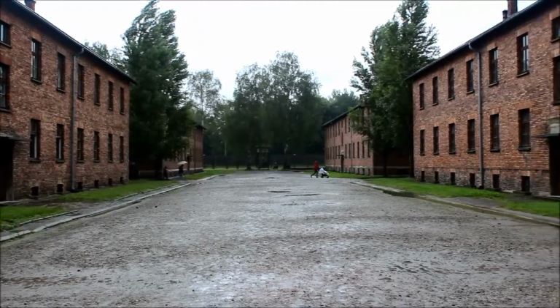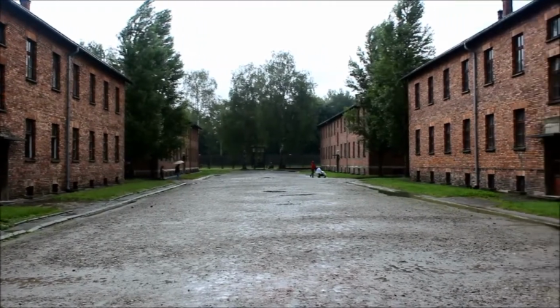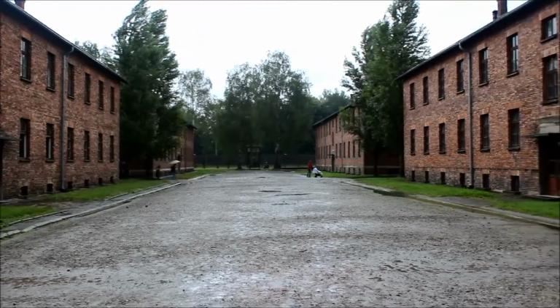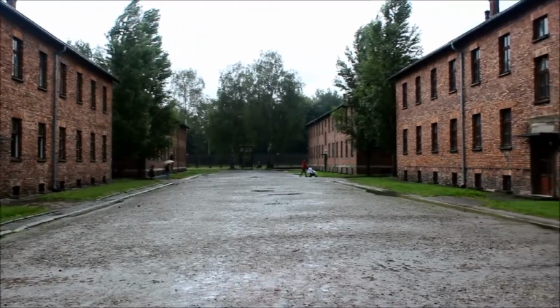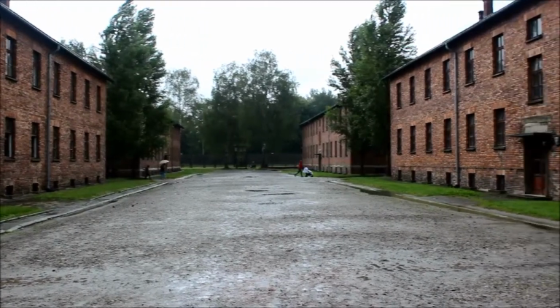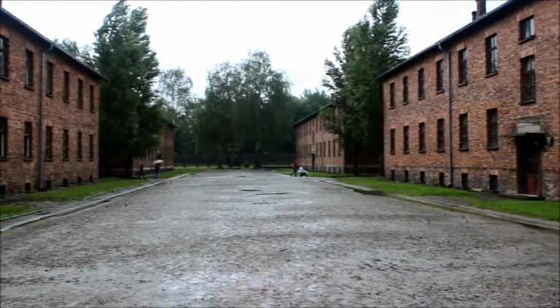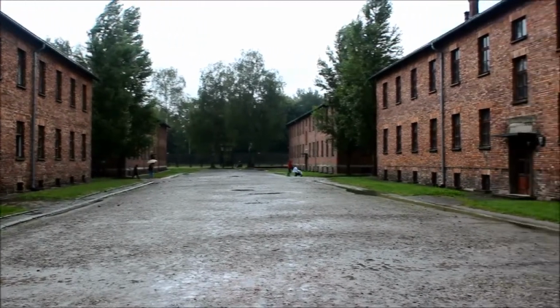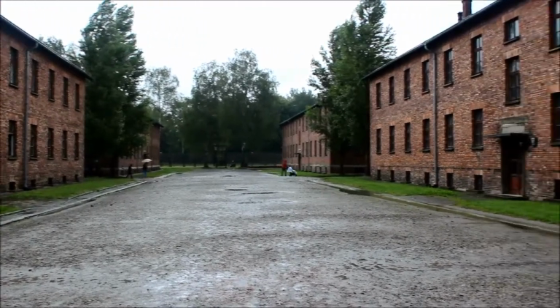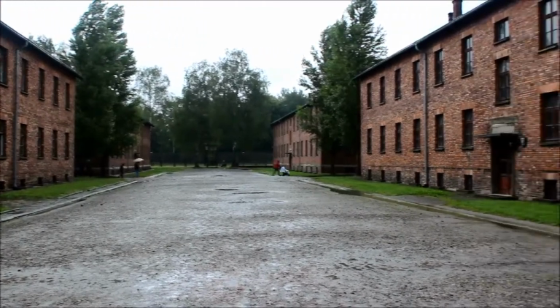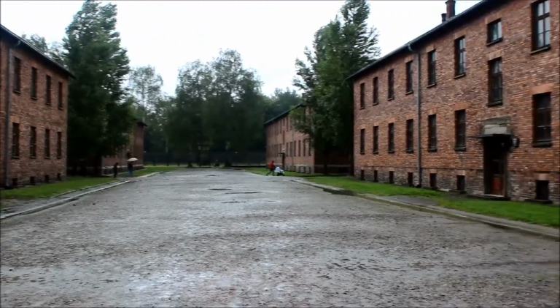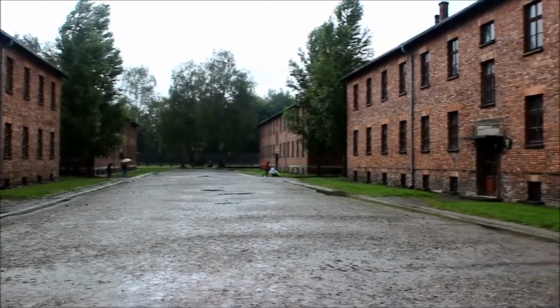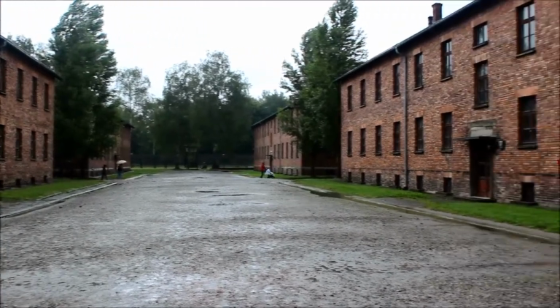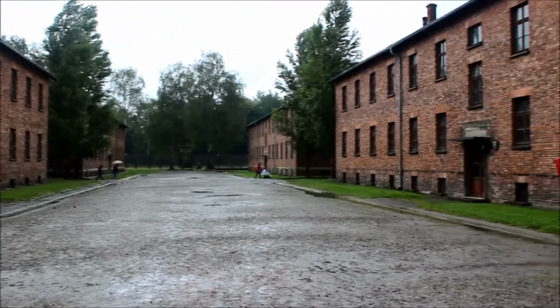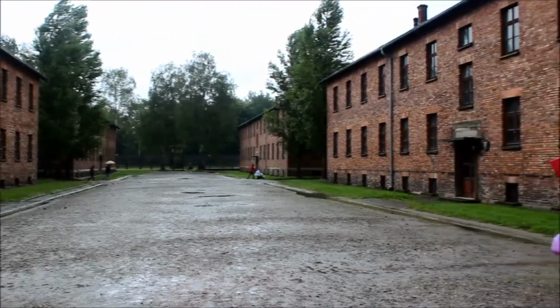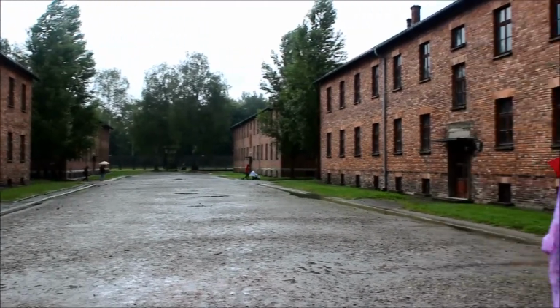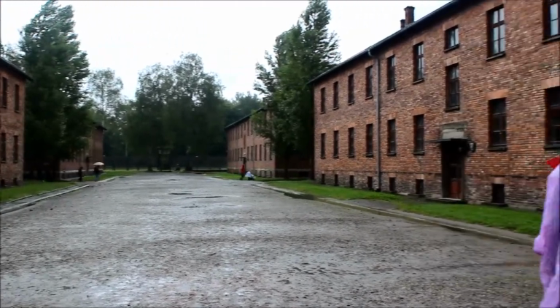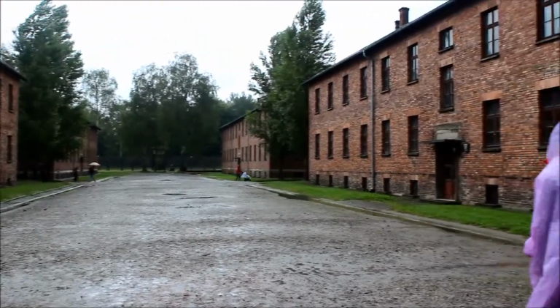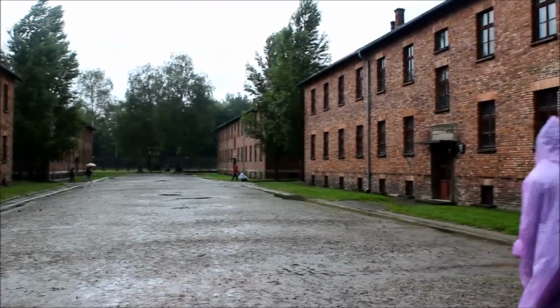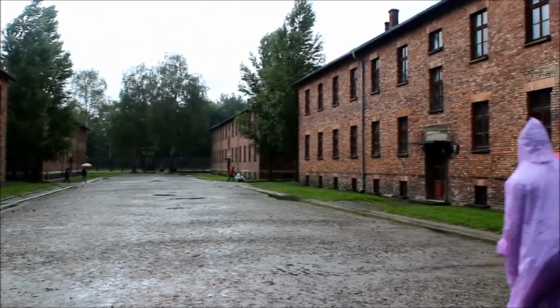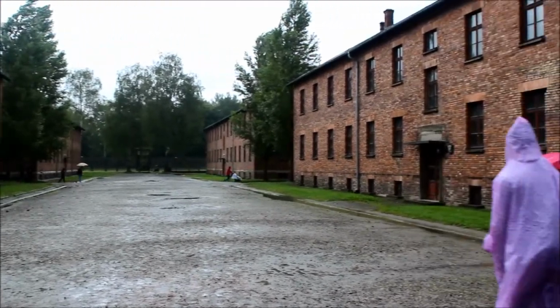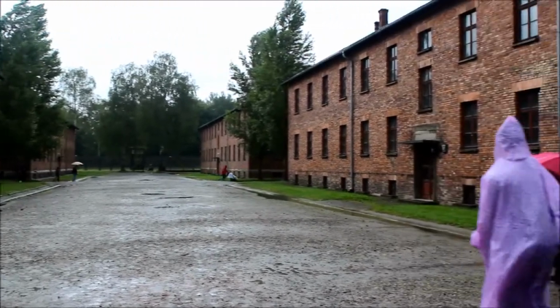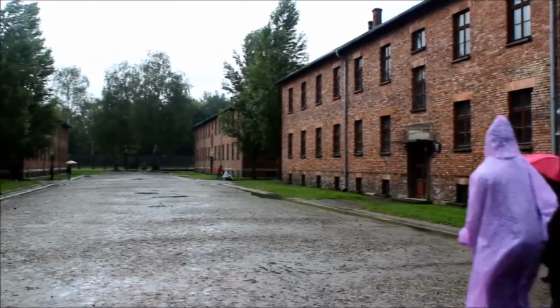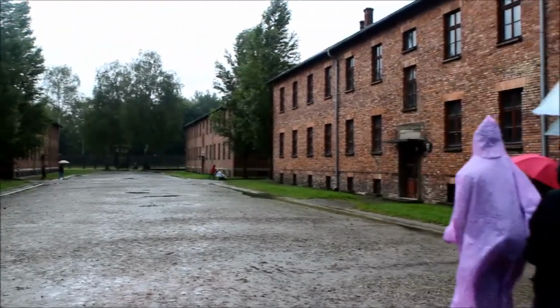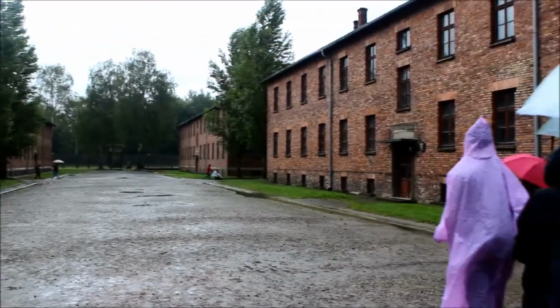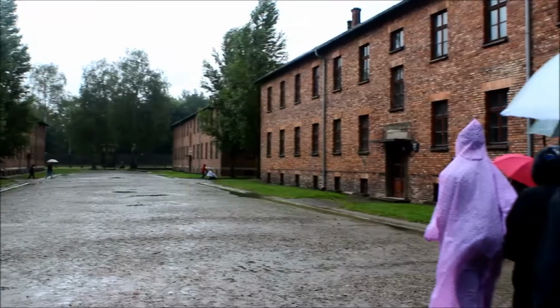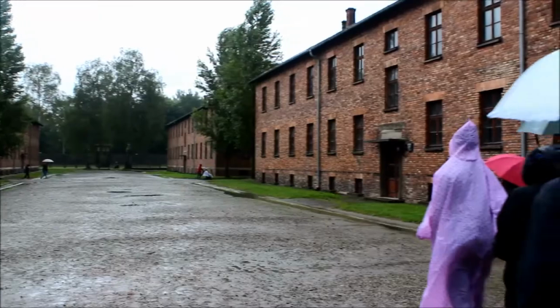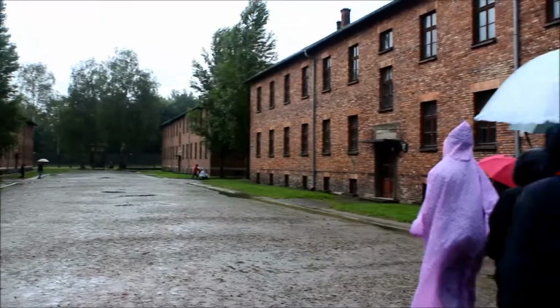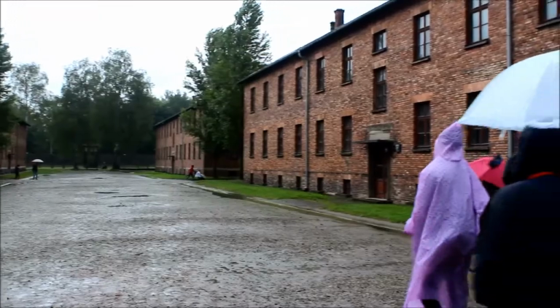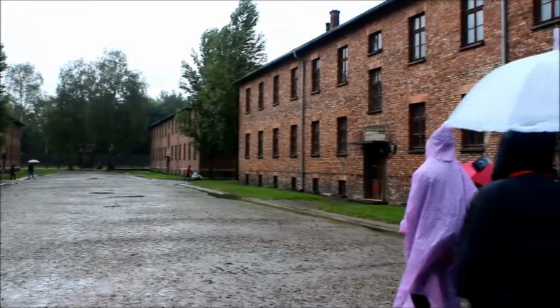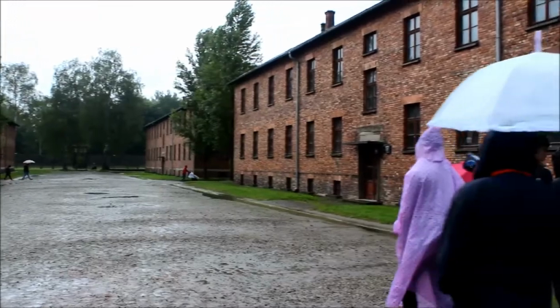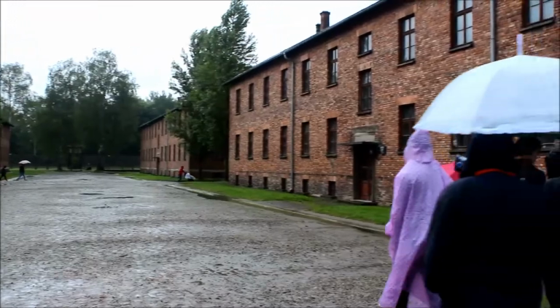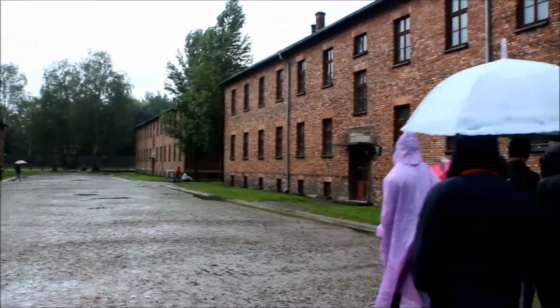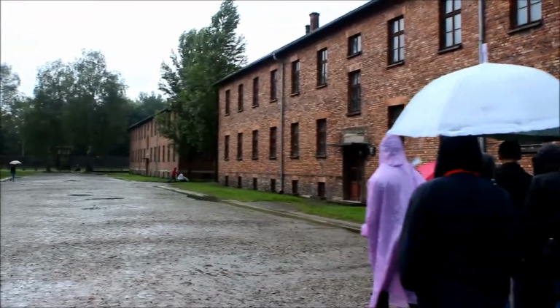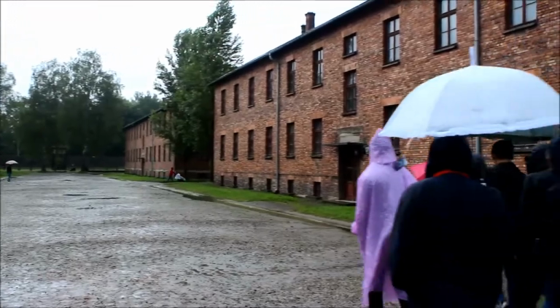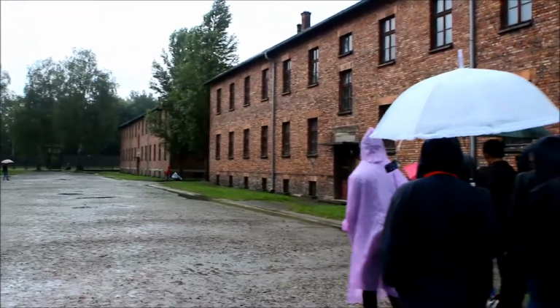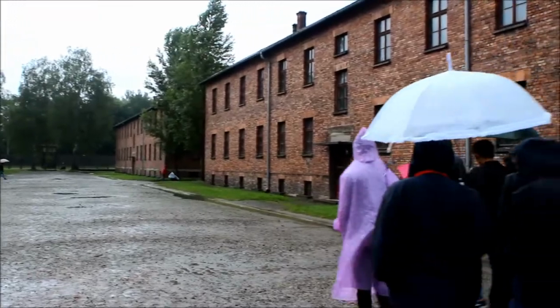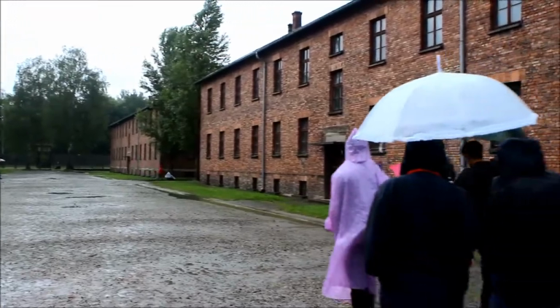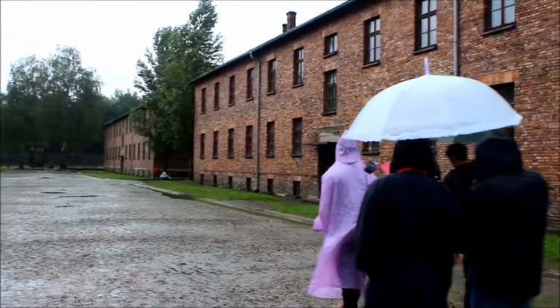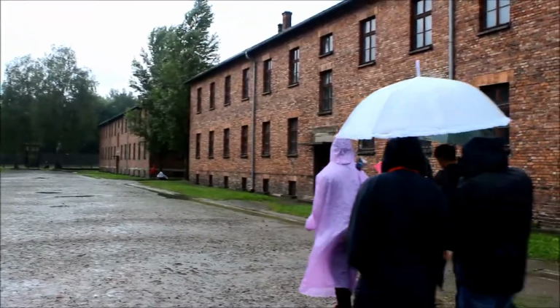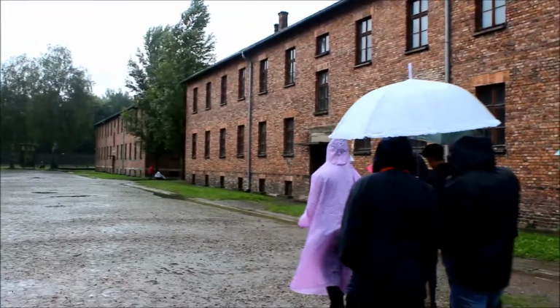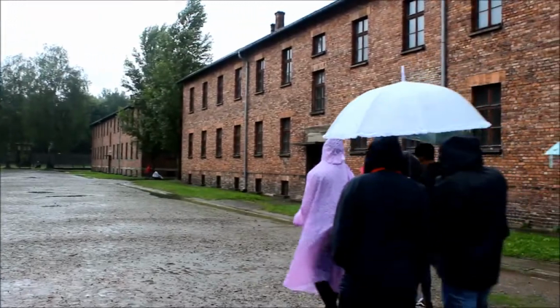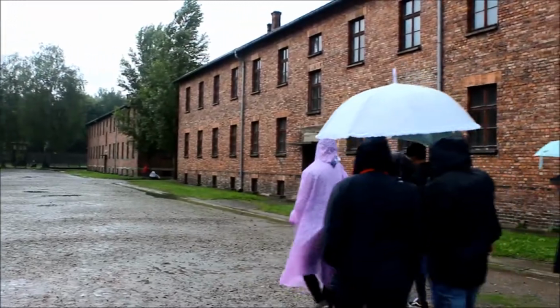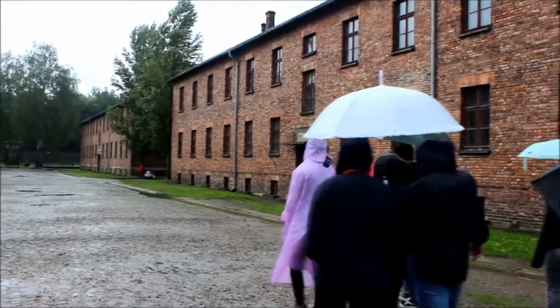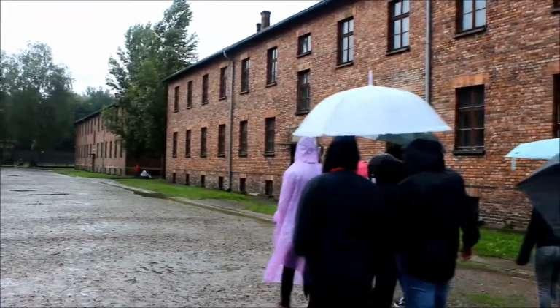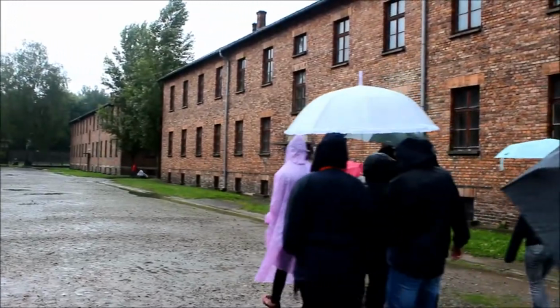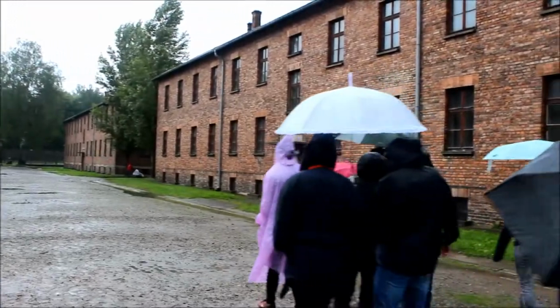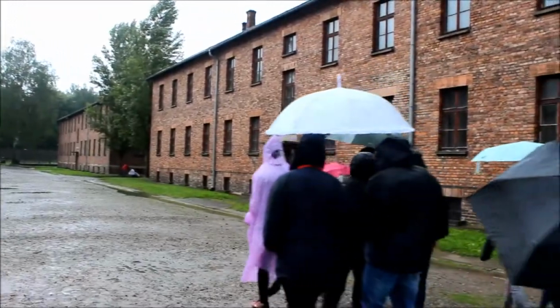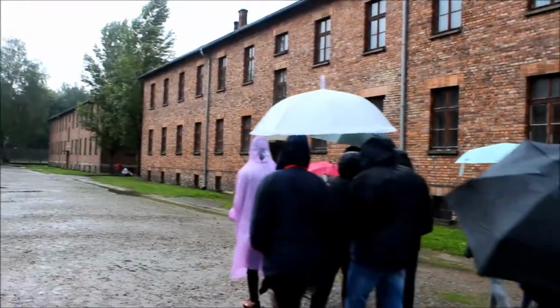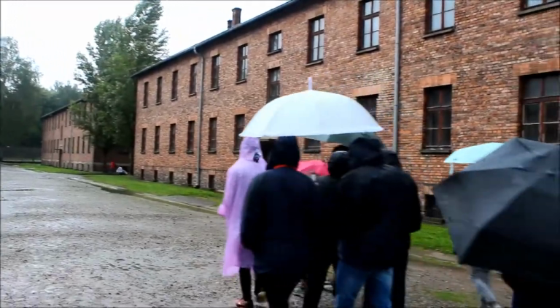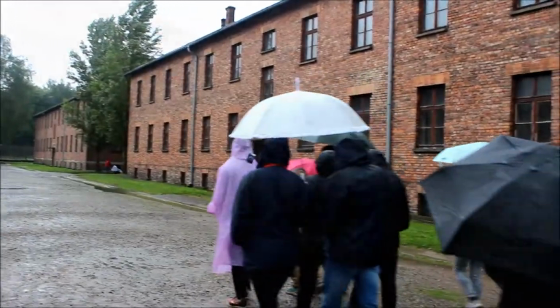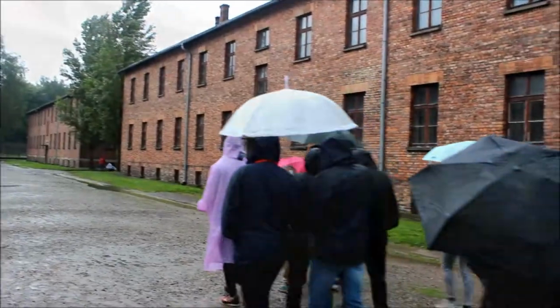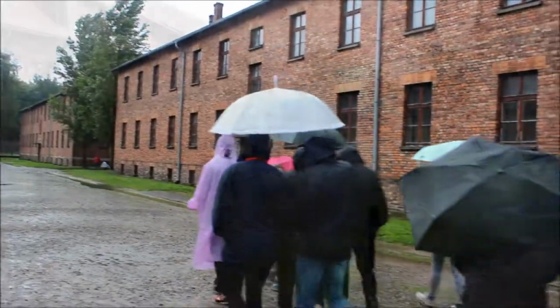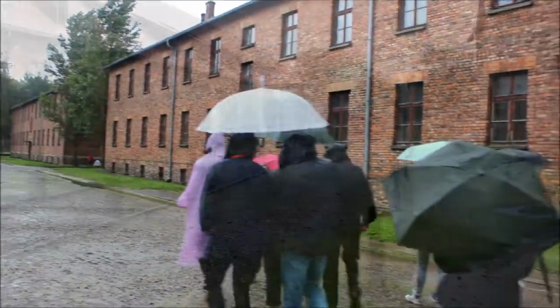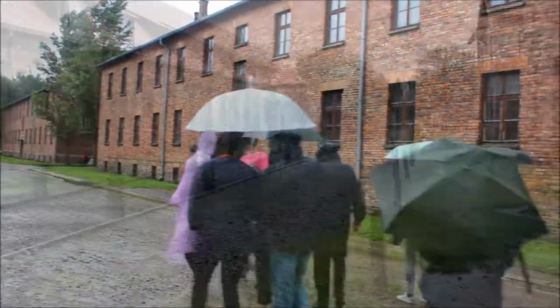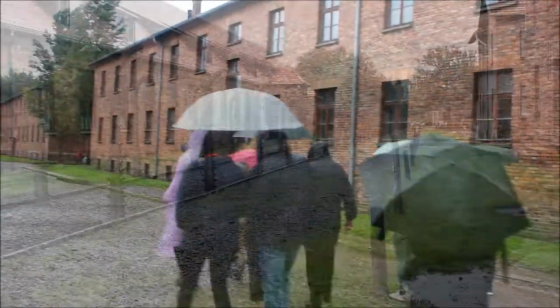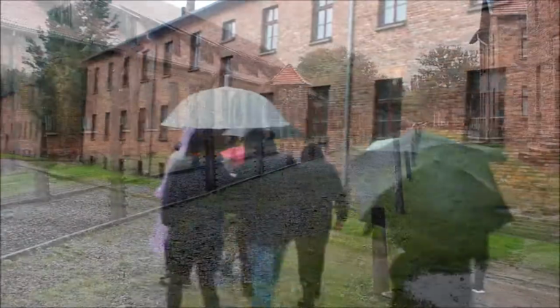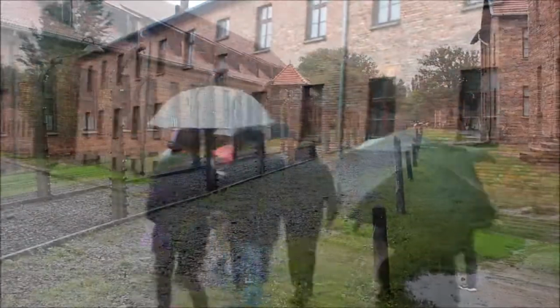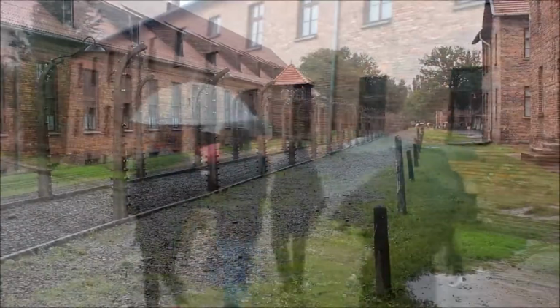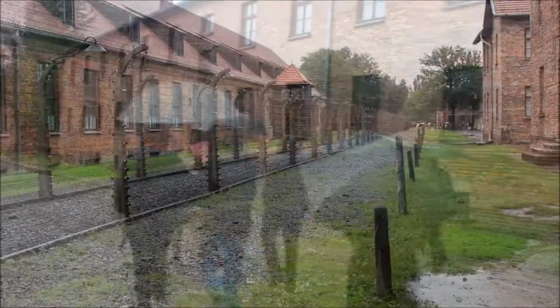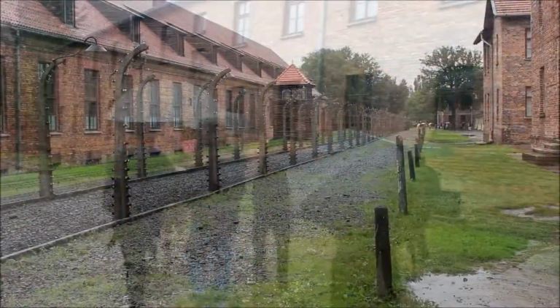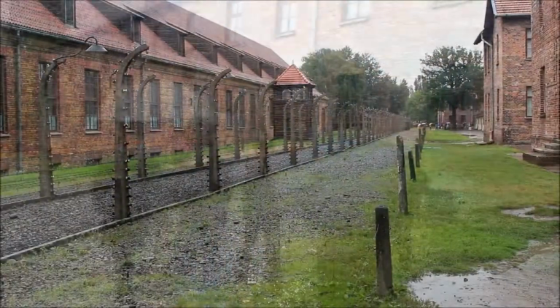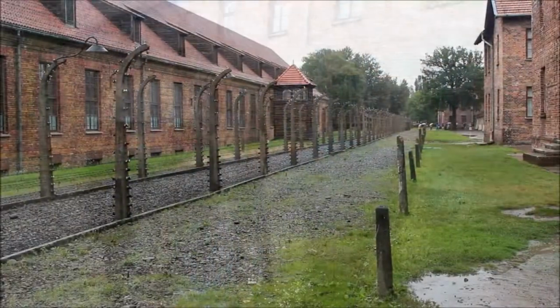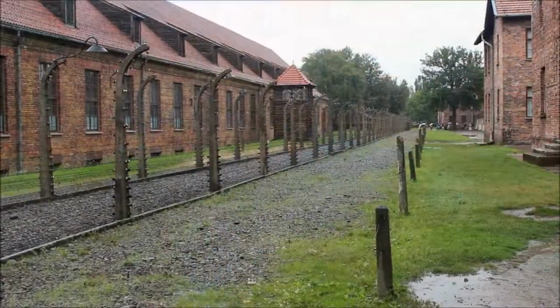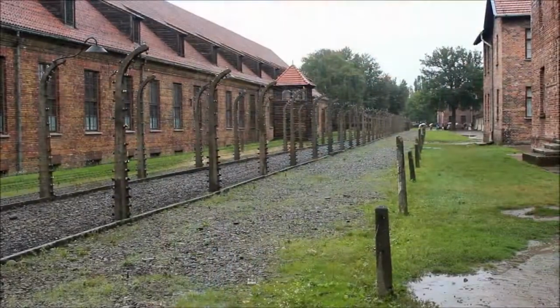Perhaps the most surreal thing about visiting Auschwitz is the lack of birds. We did not hear a single bird sound during our entire visit.